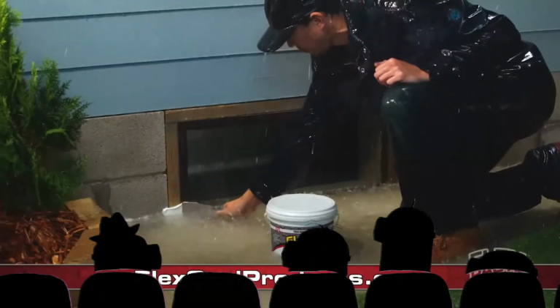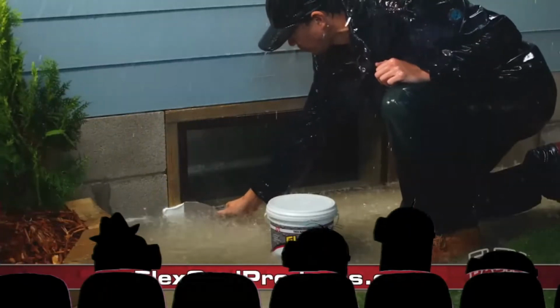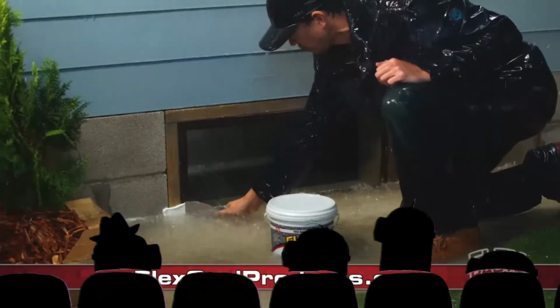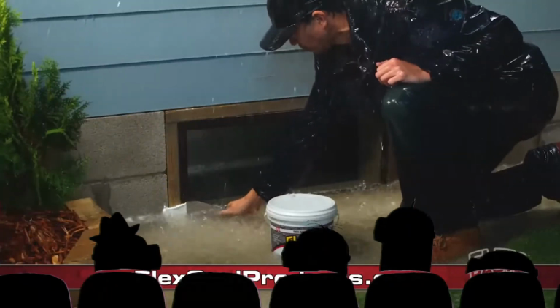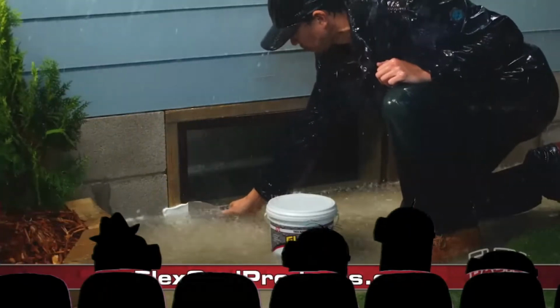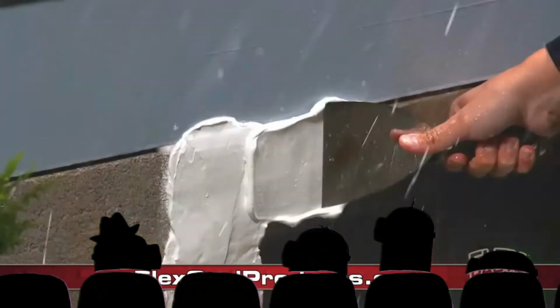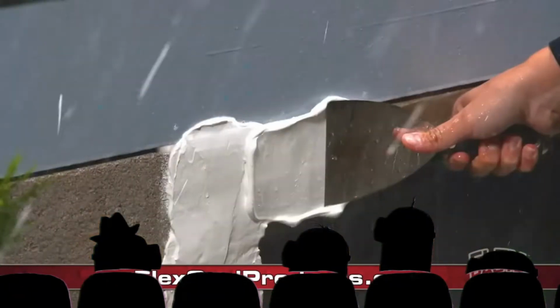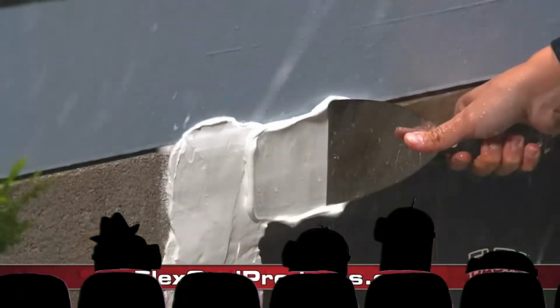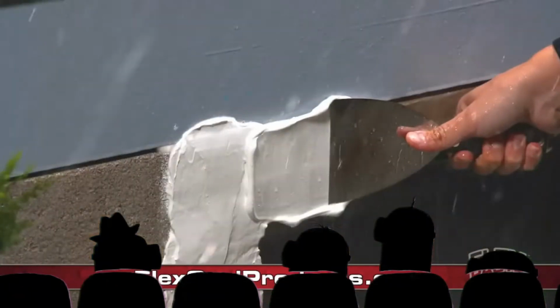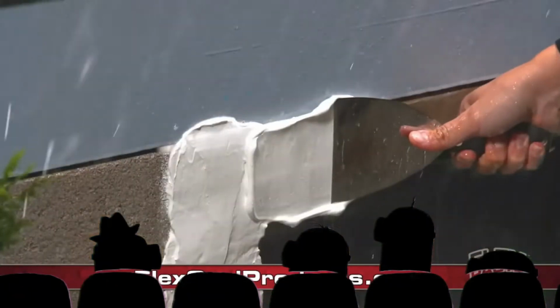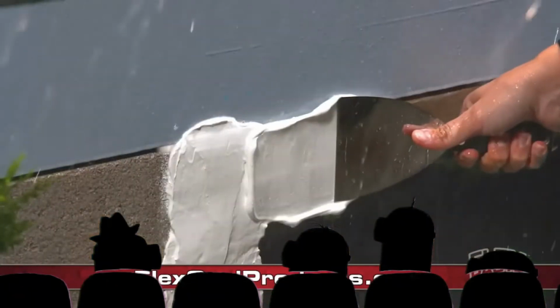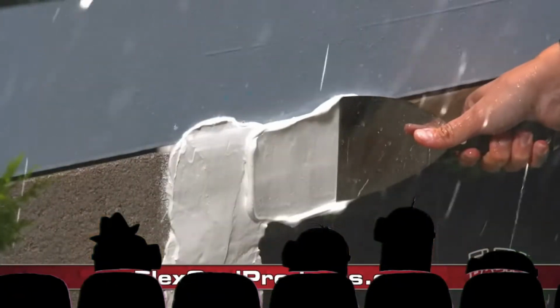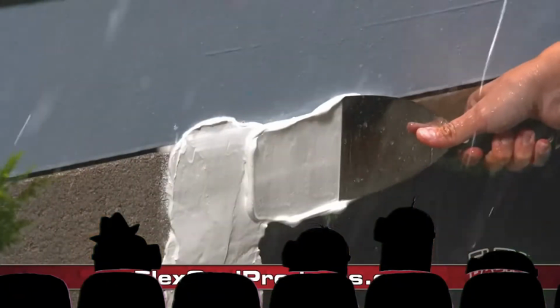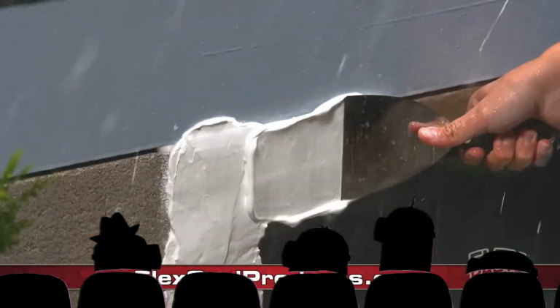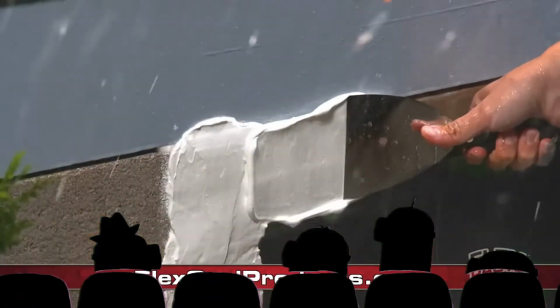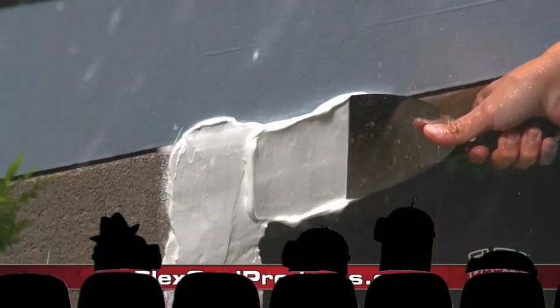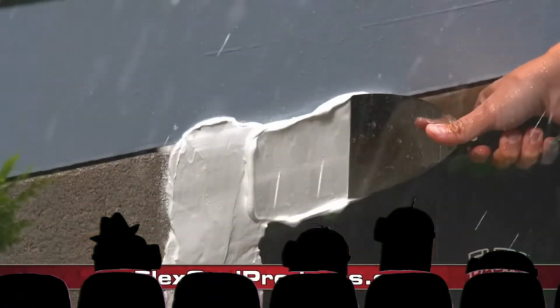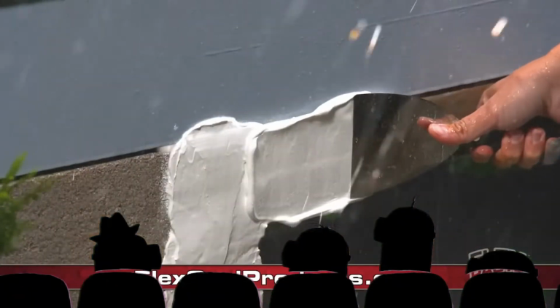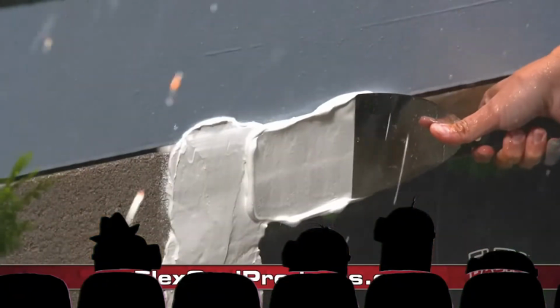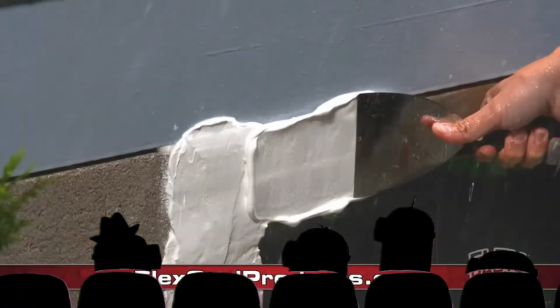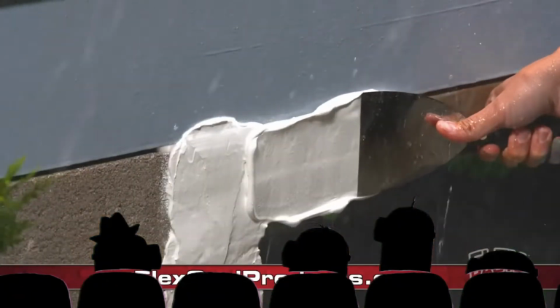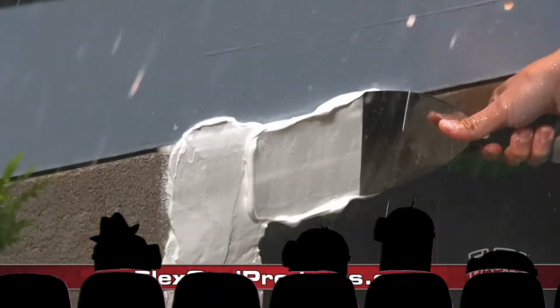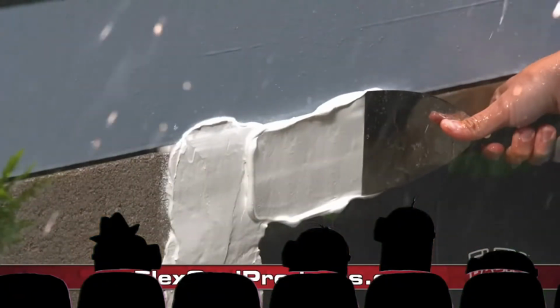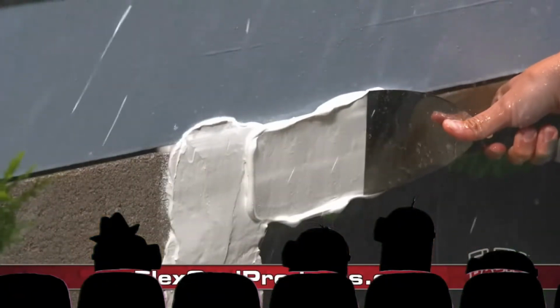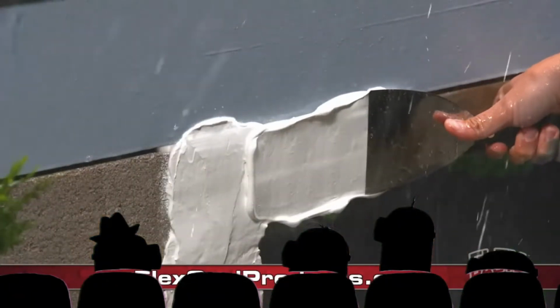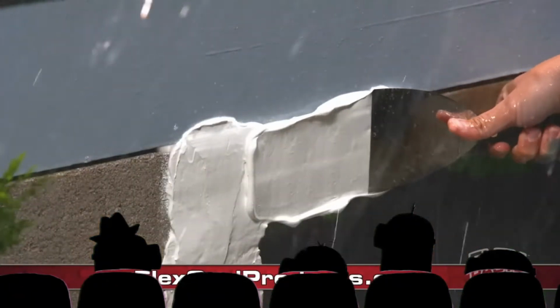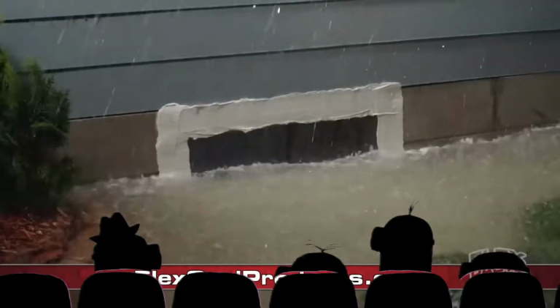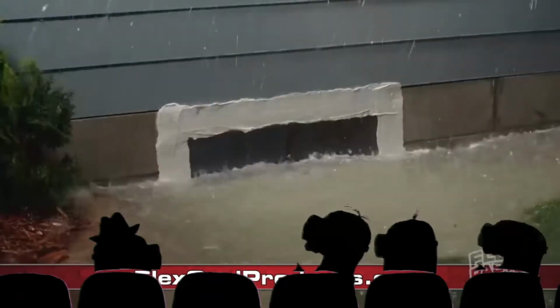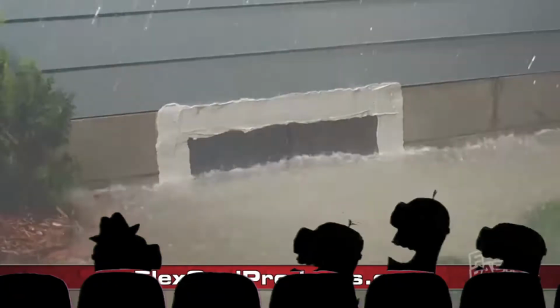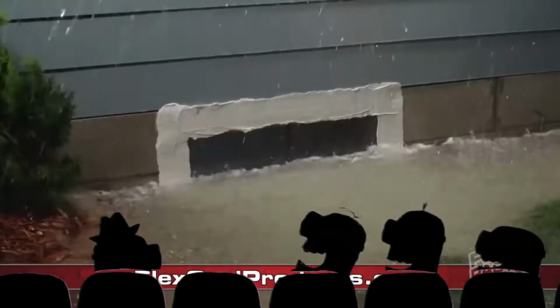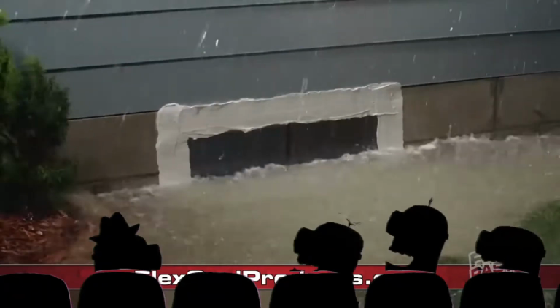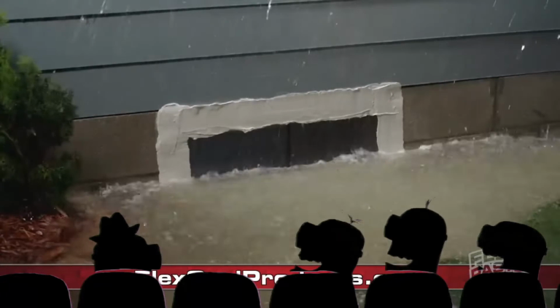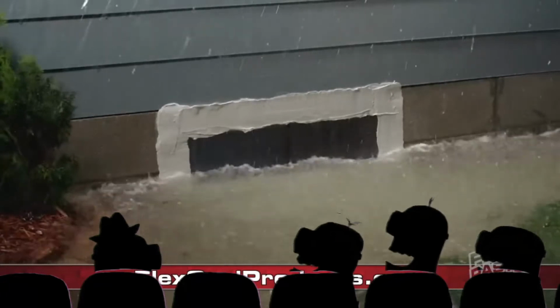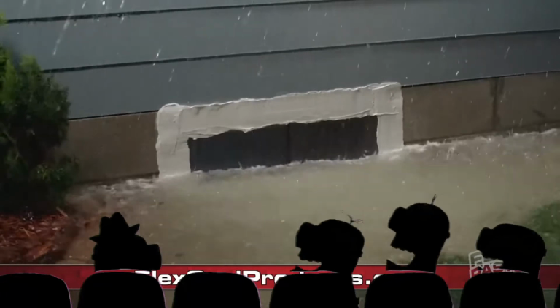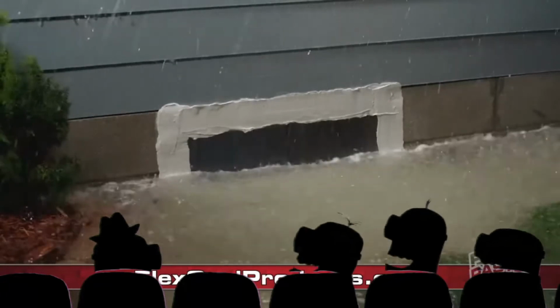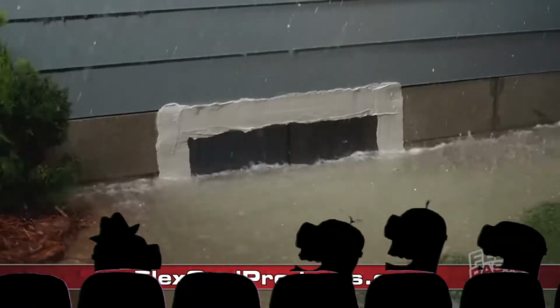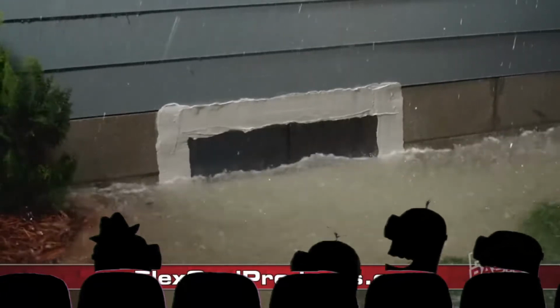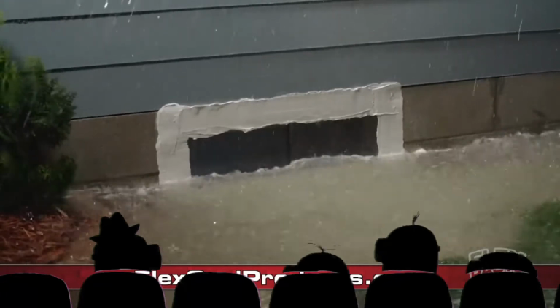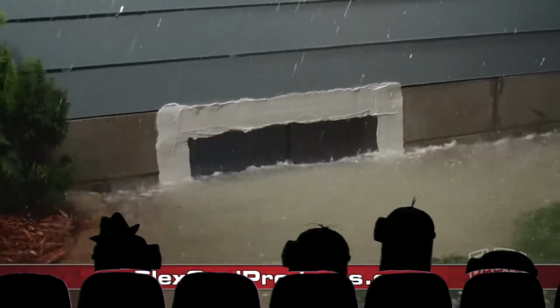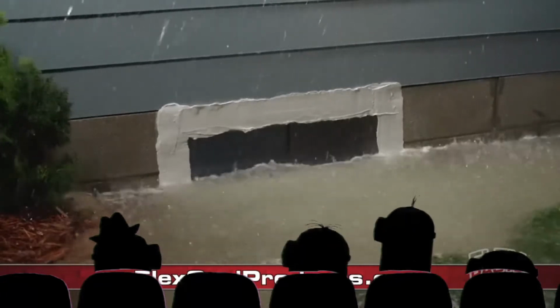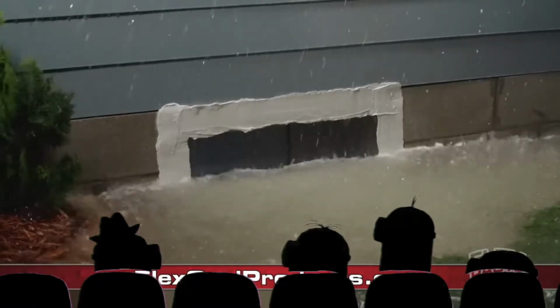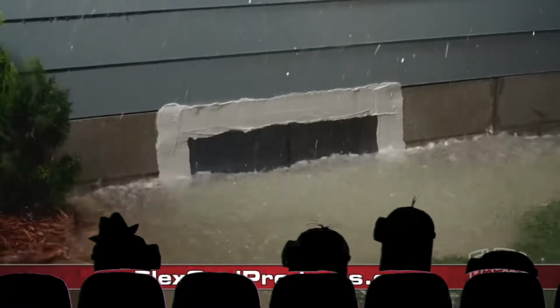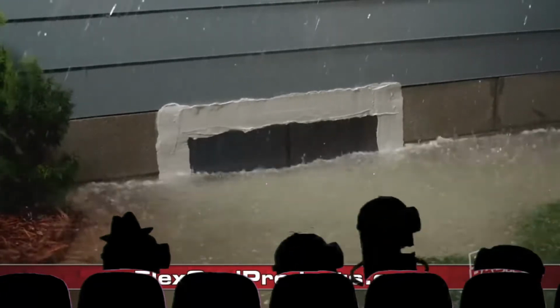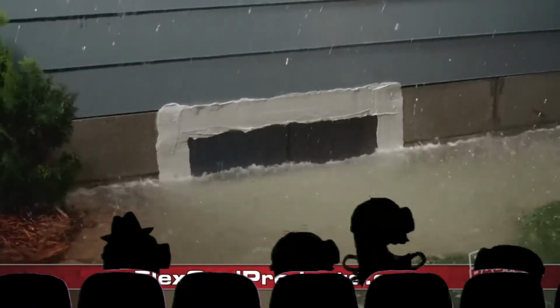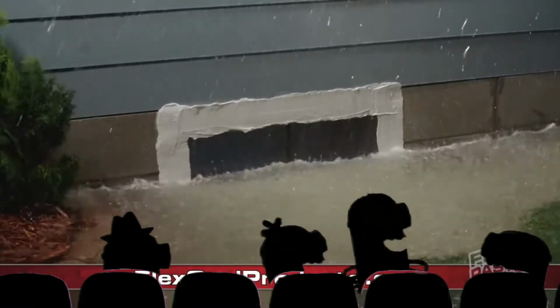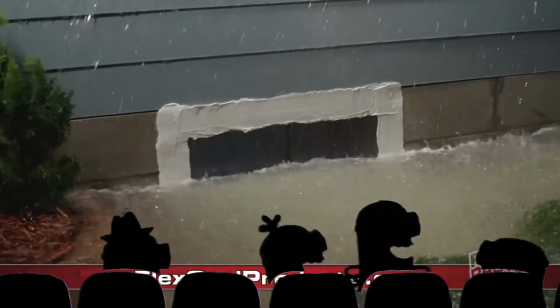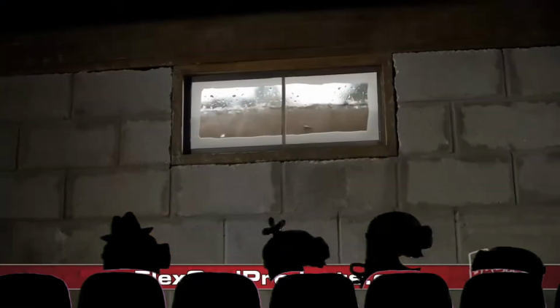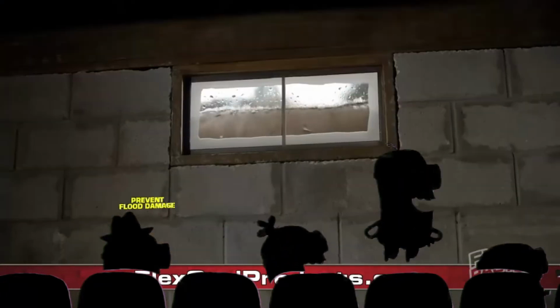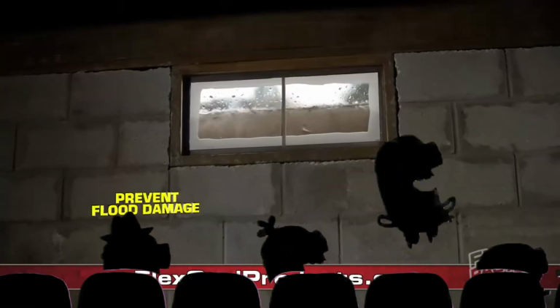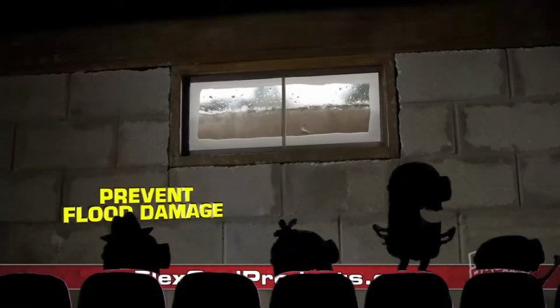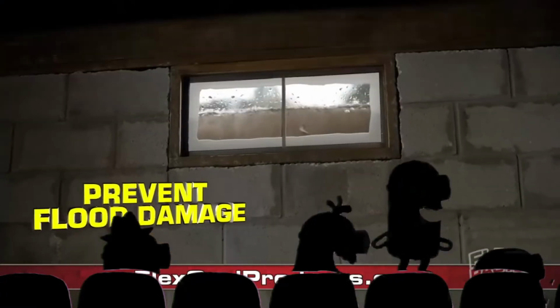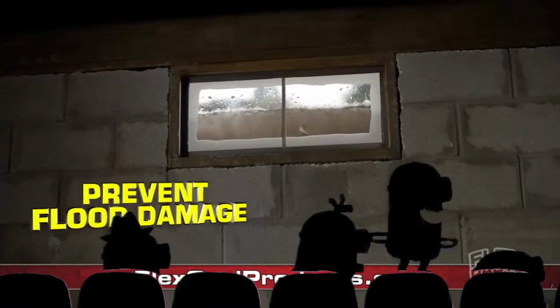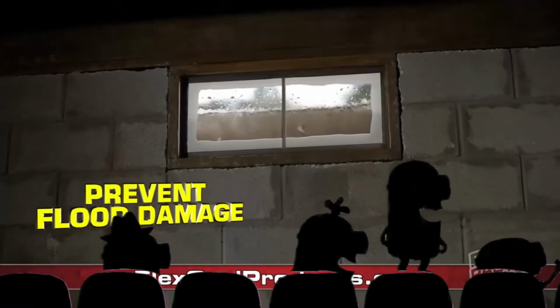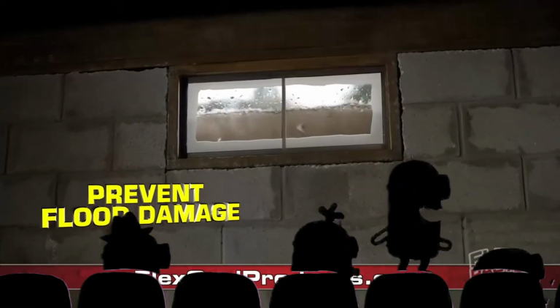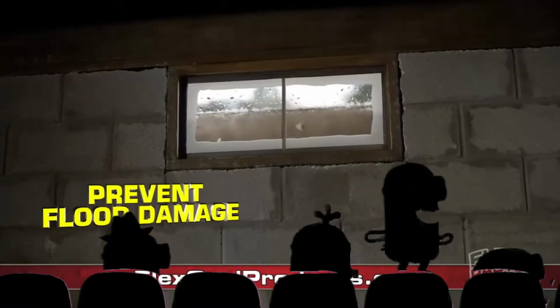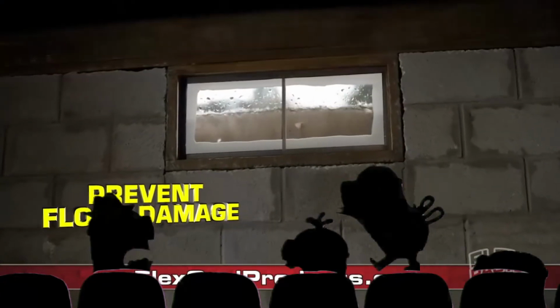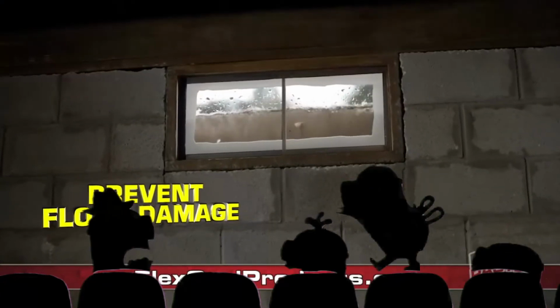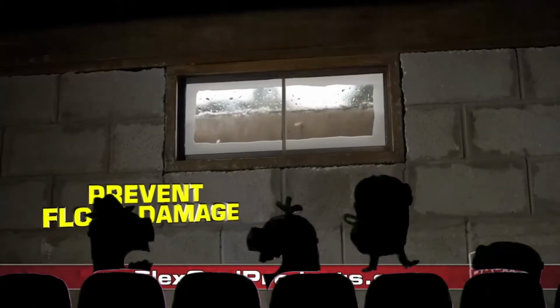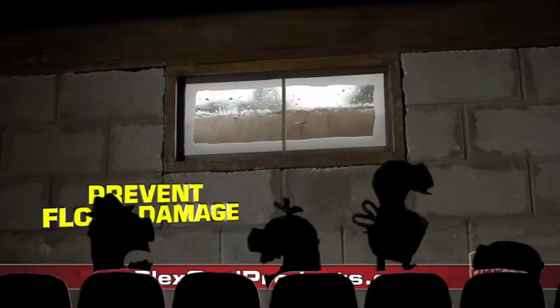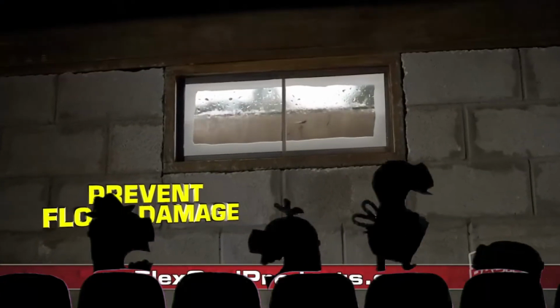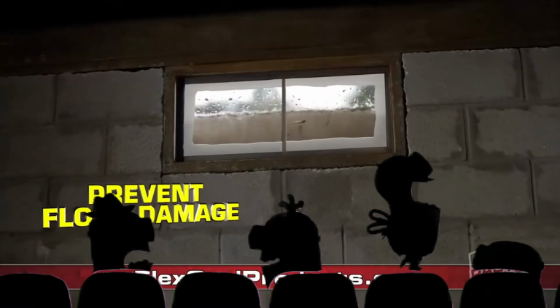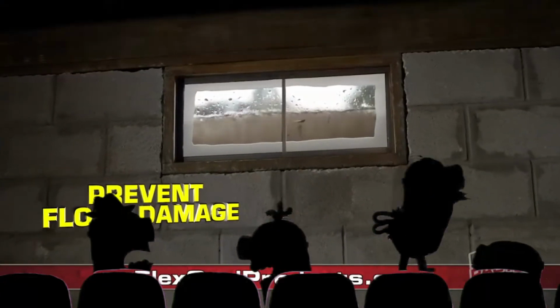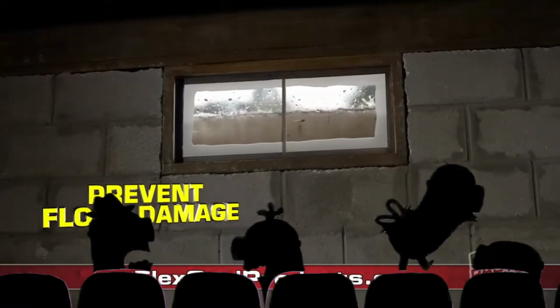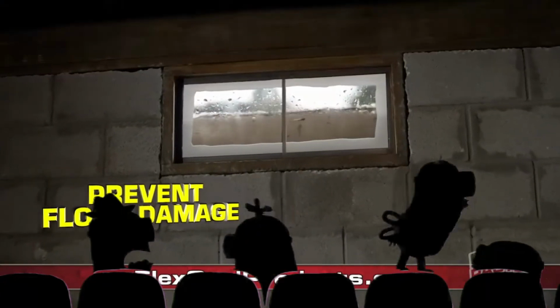It adheres into wet surfaces and hard-to-reach areas, and it's easy to seal up windows and doors.